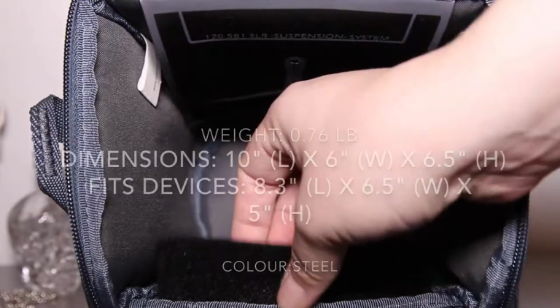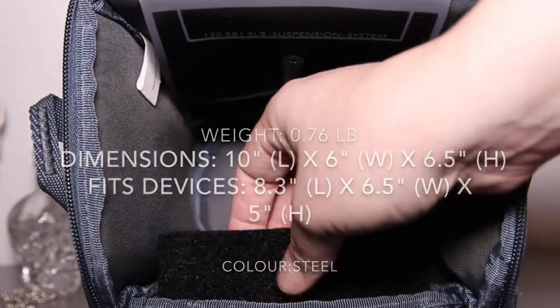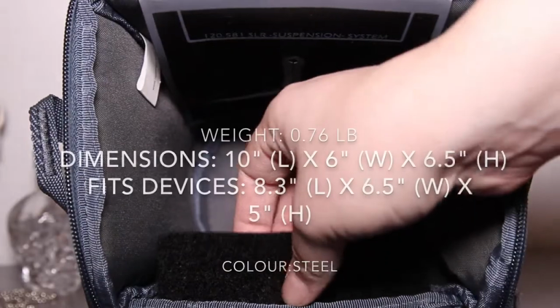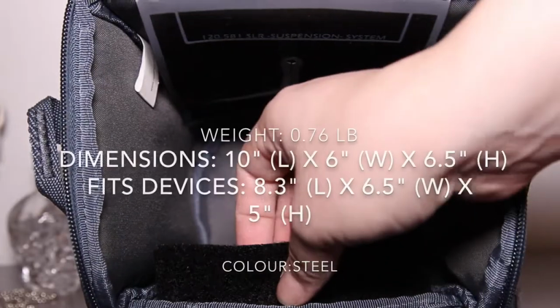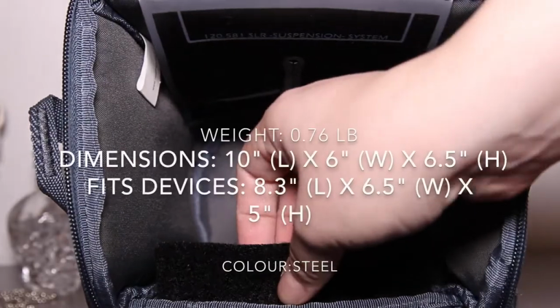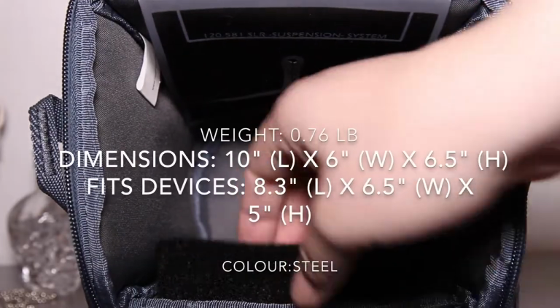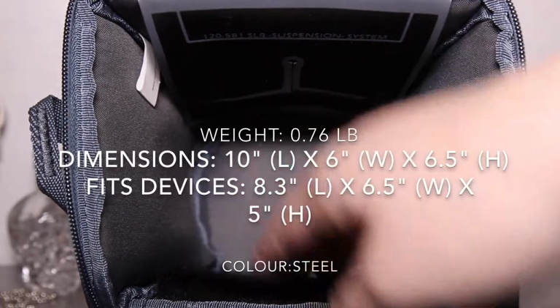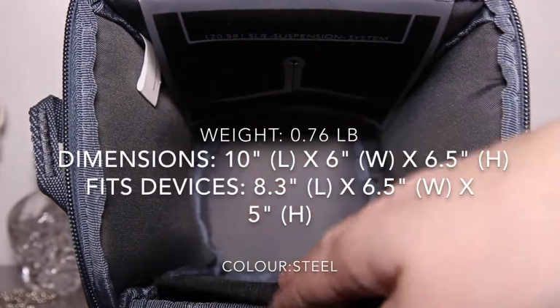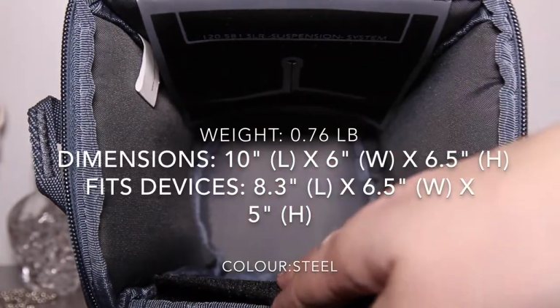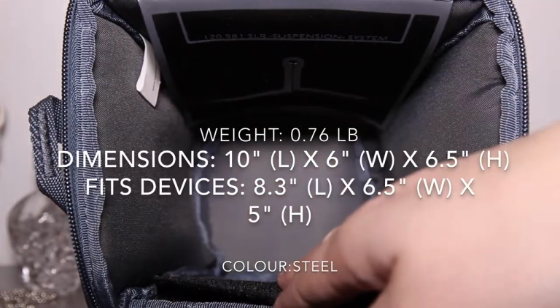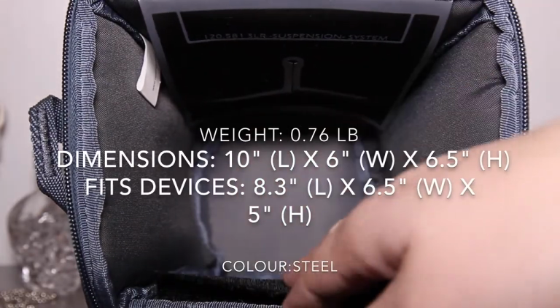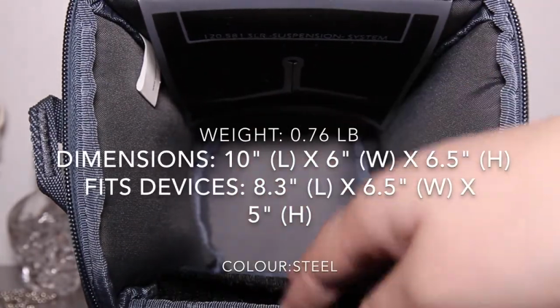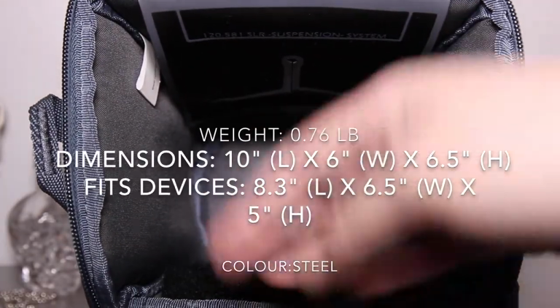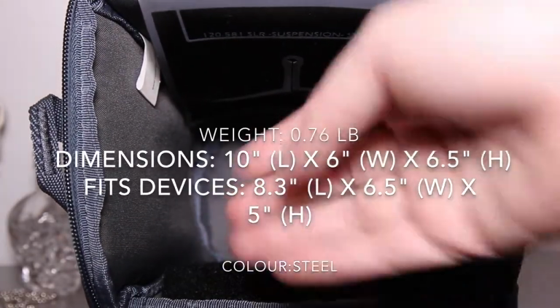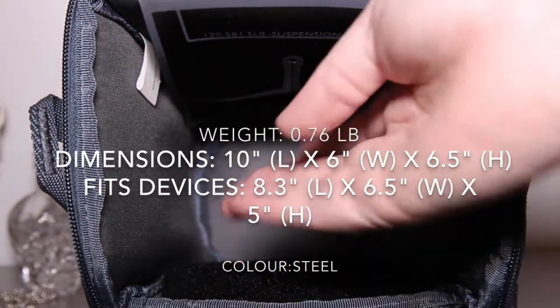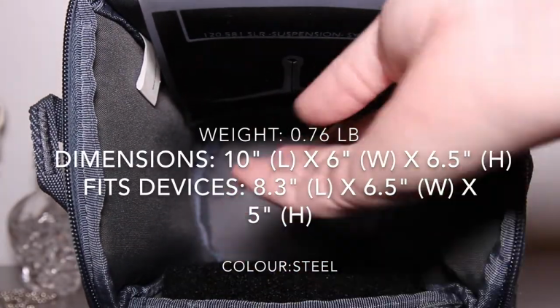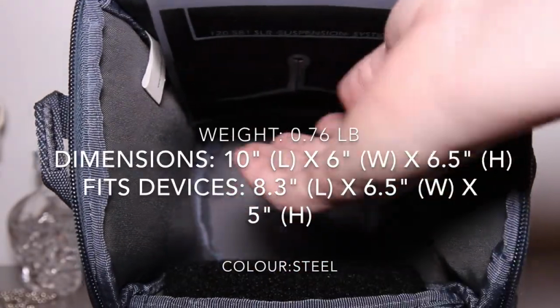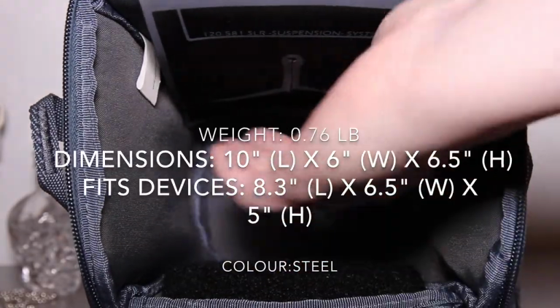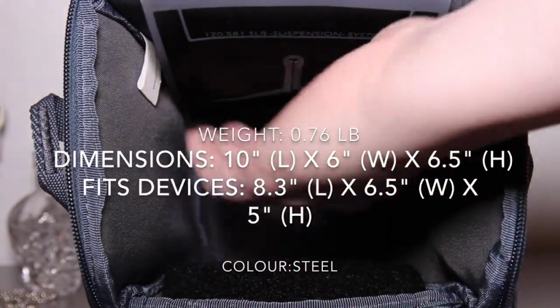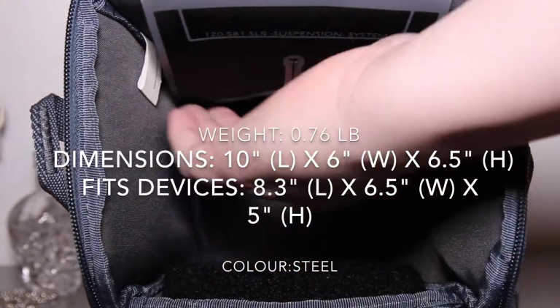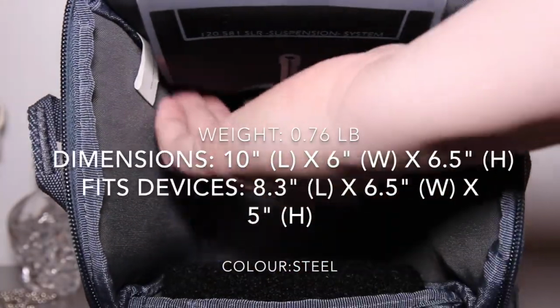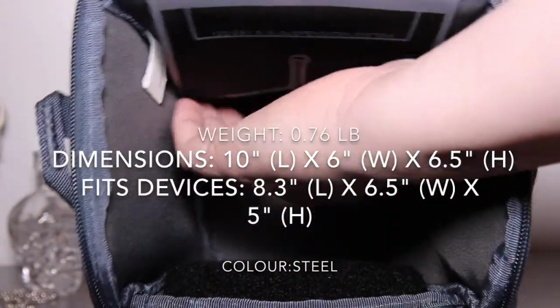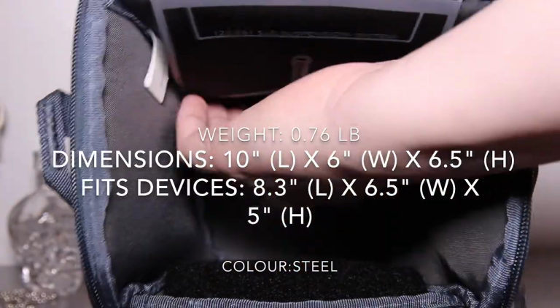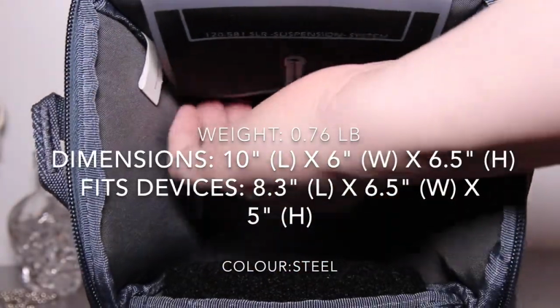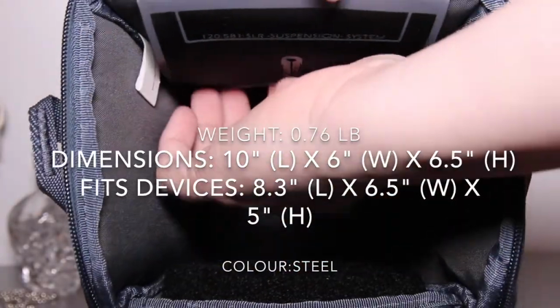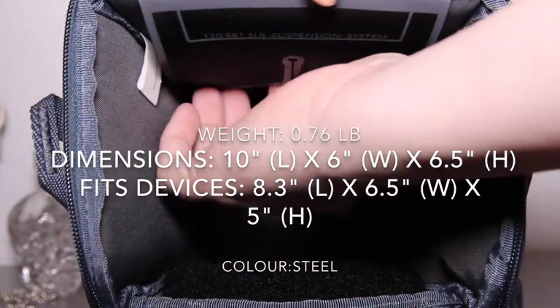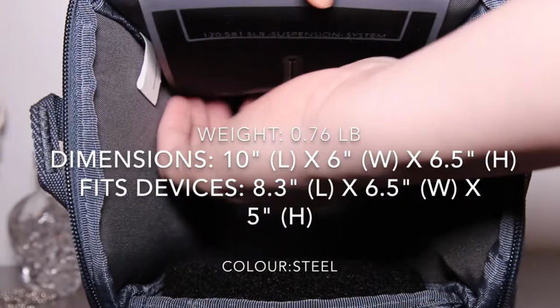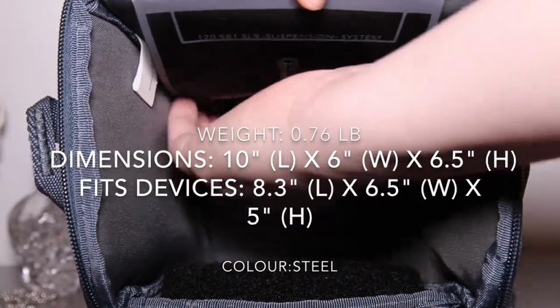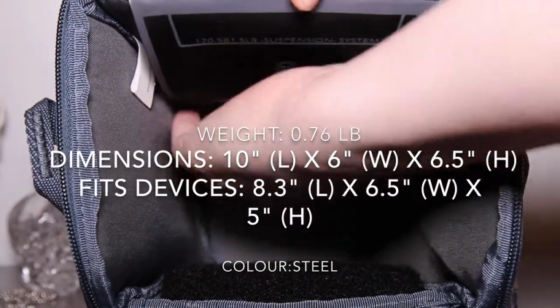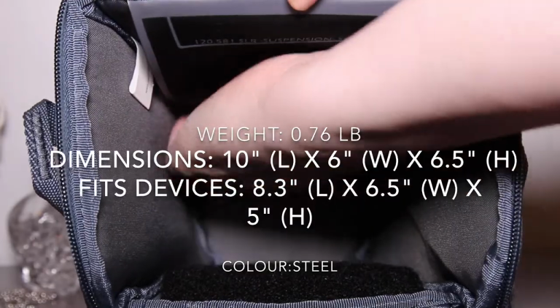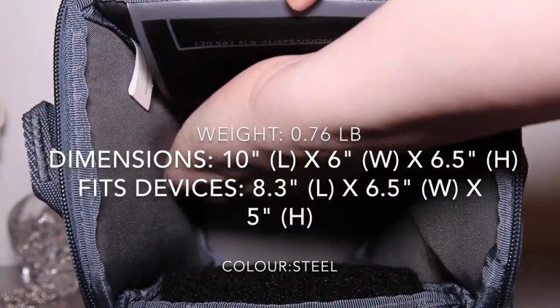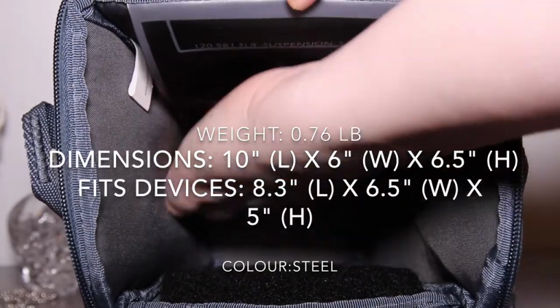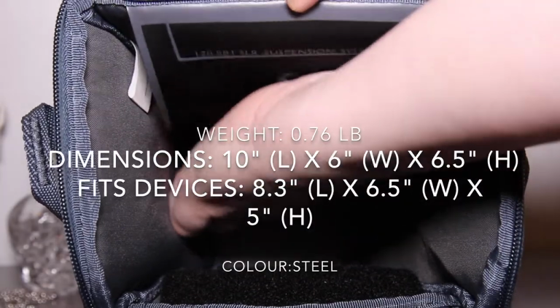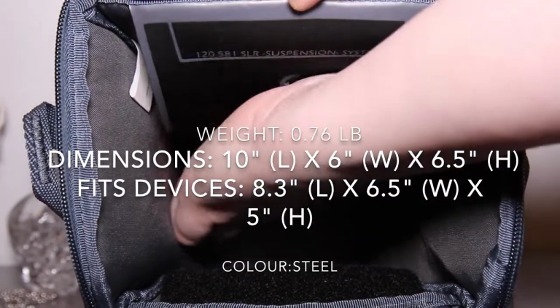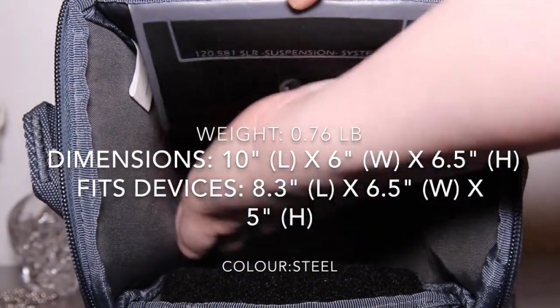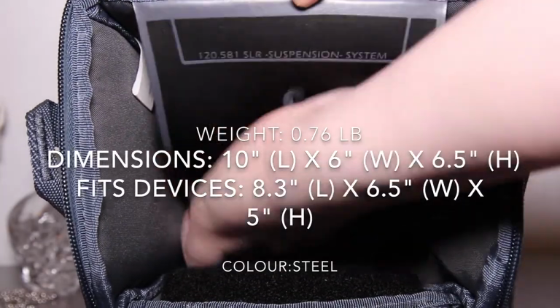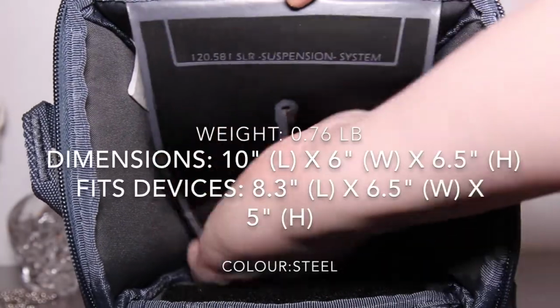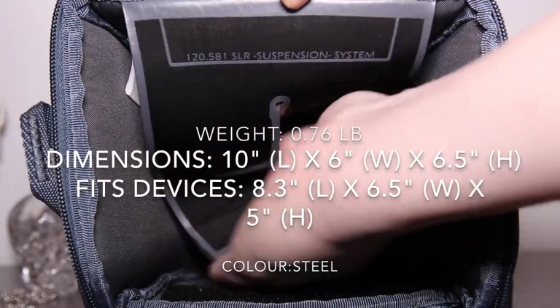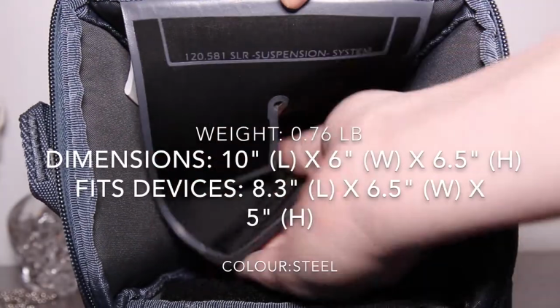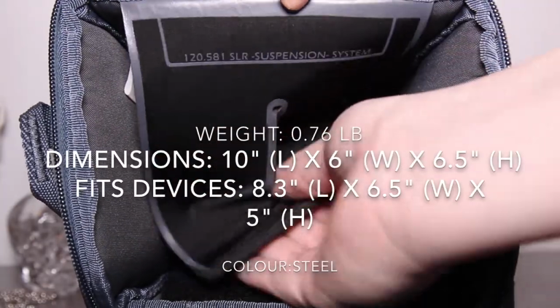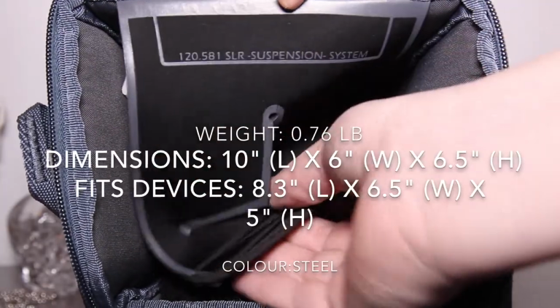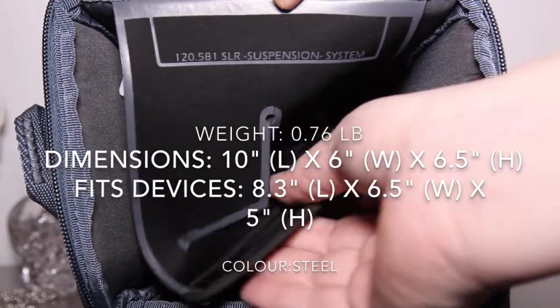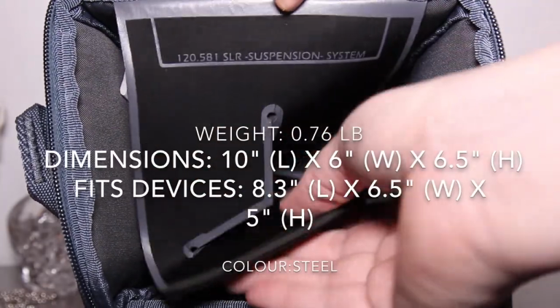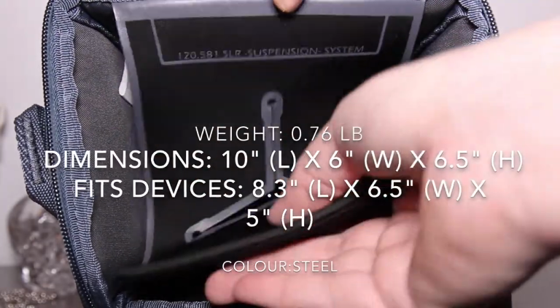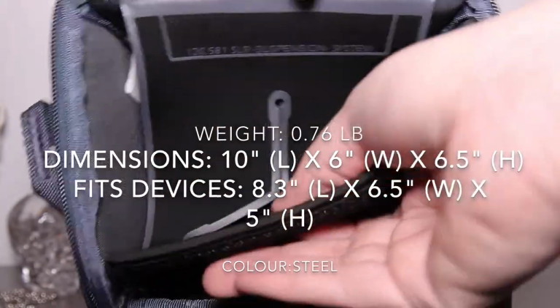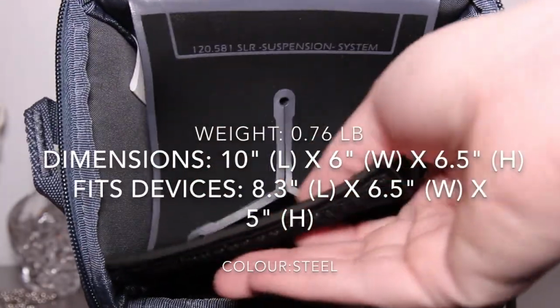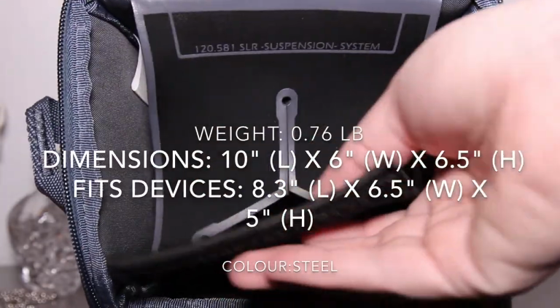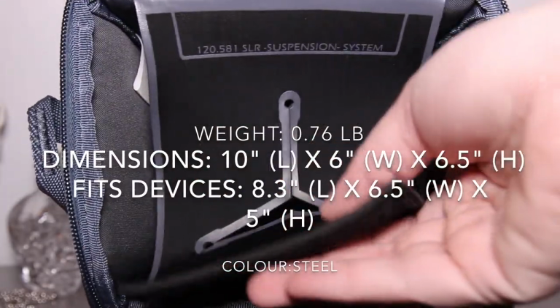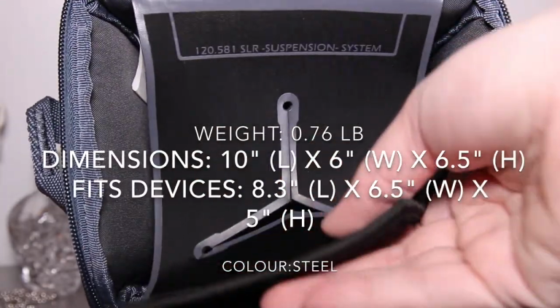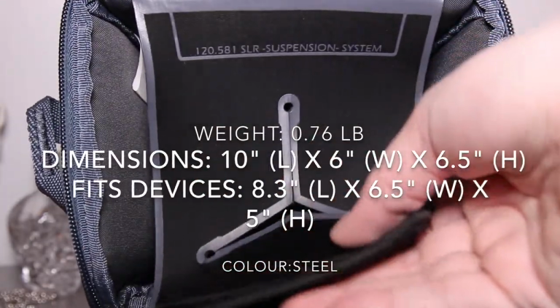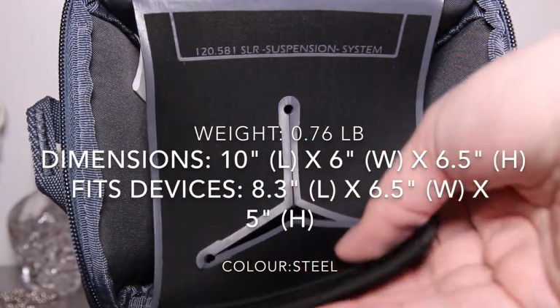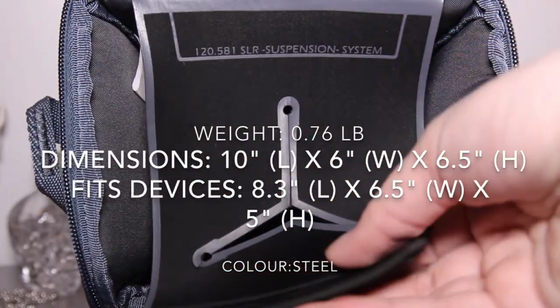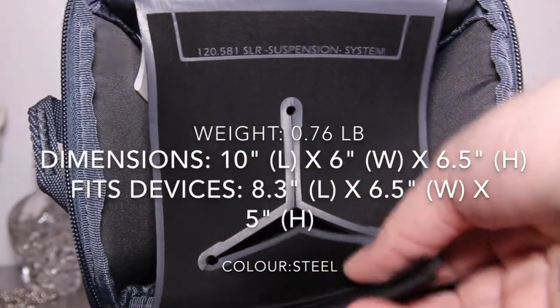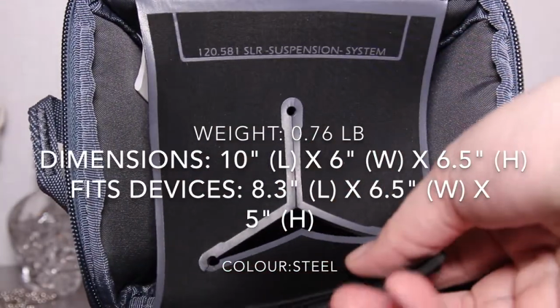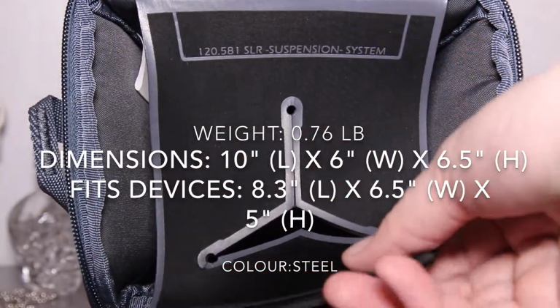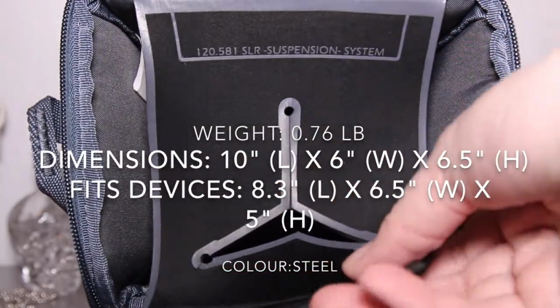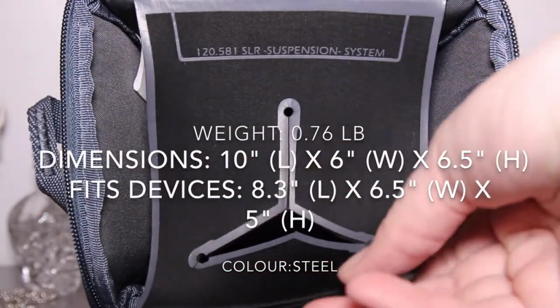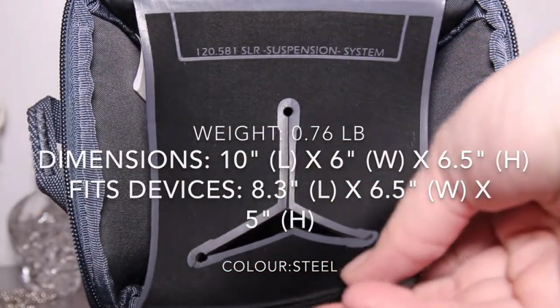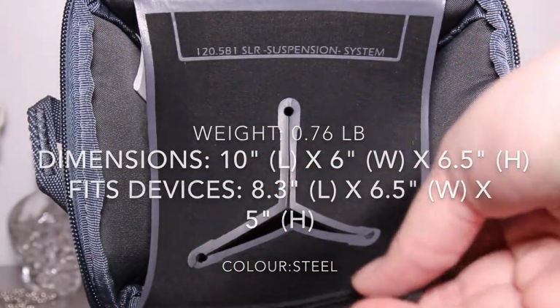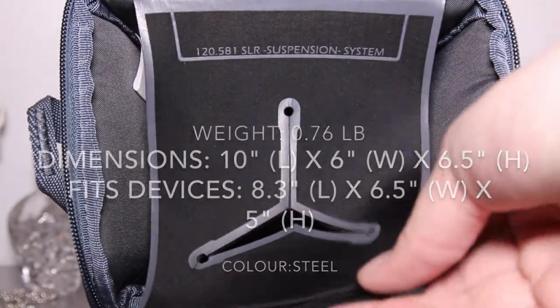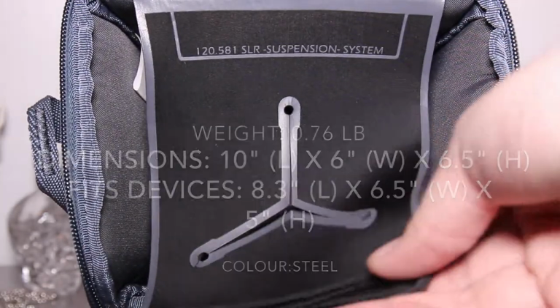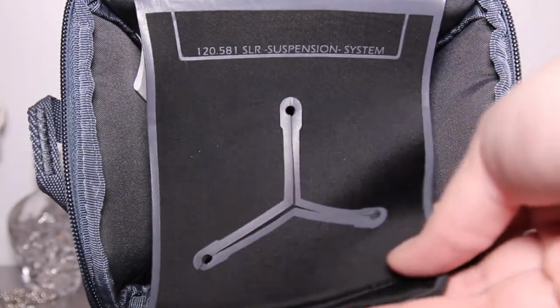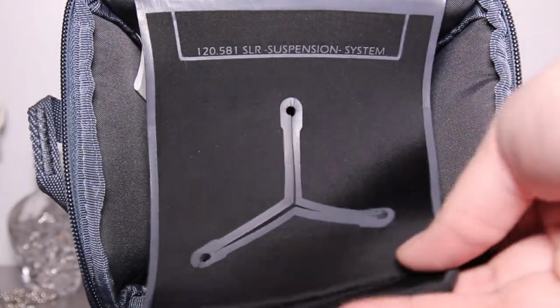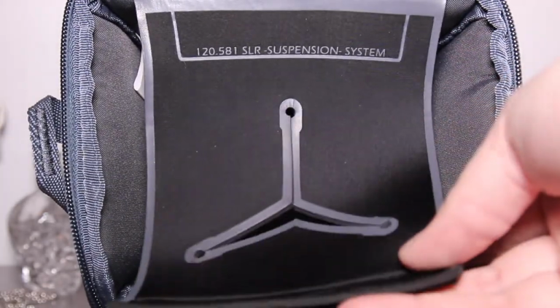Here are some numbers and dimensions that I found on Amazon.com. I wasn't able to find it on Case Logic's website.